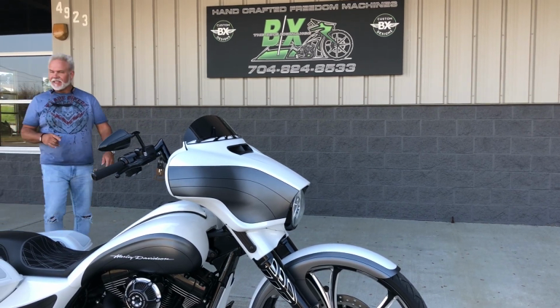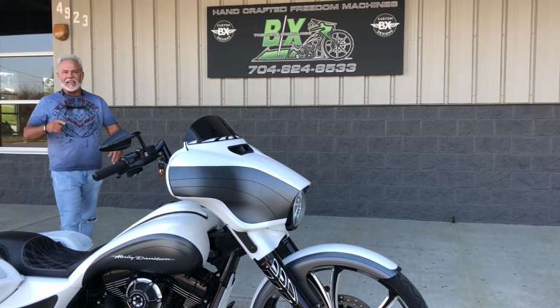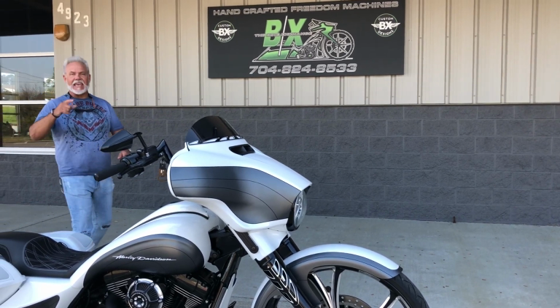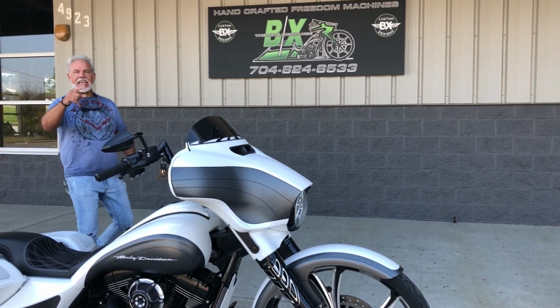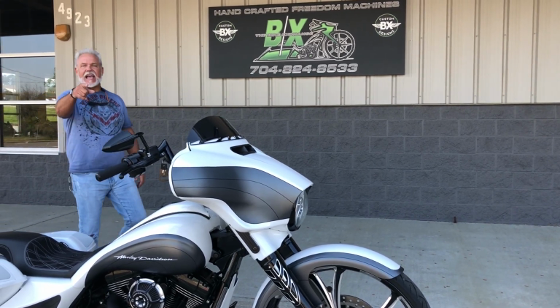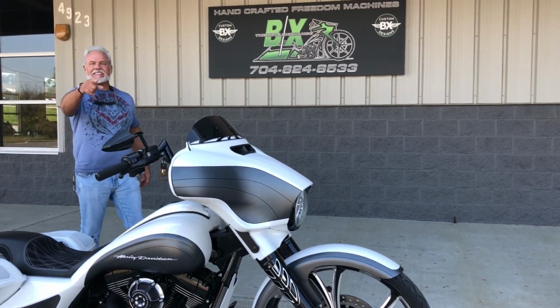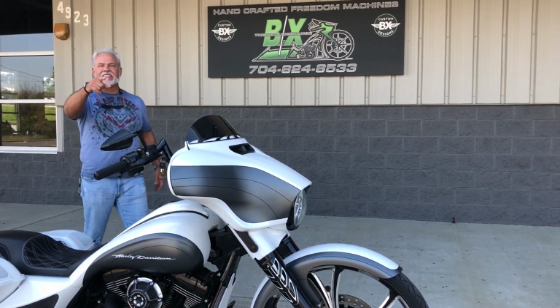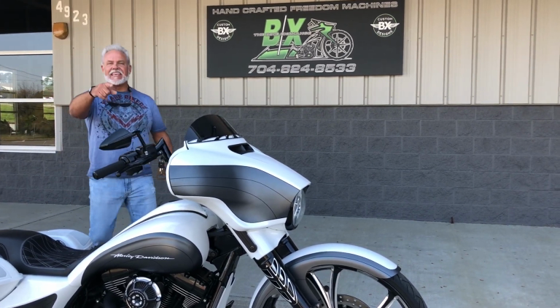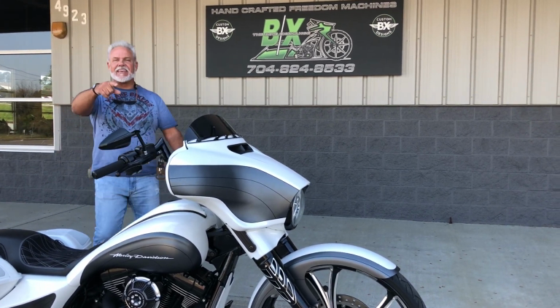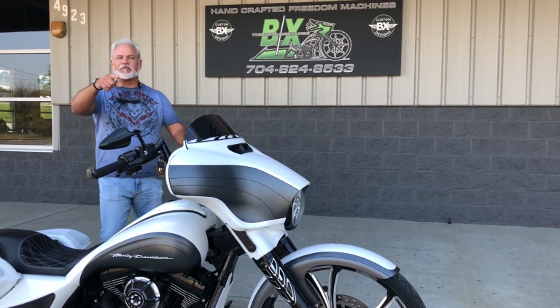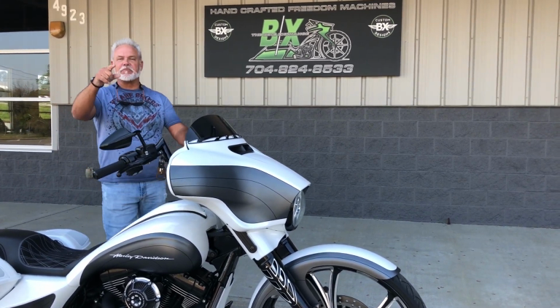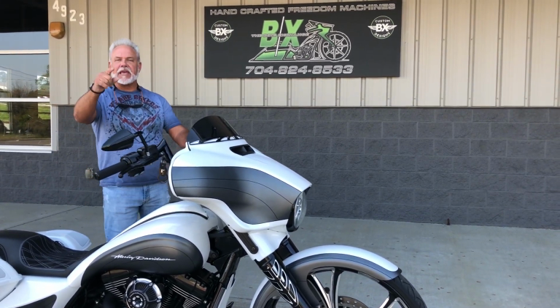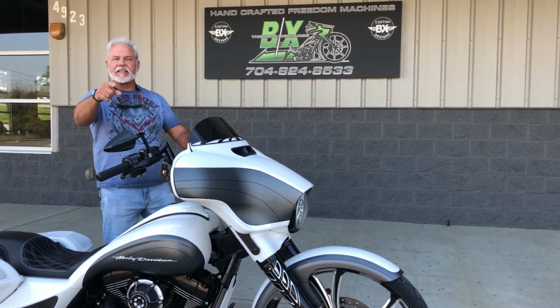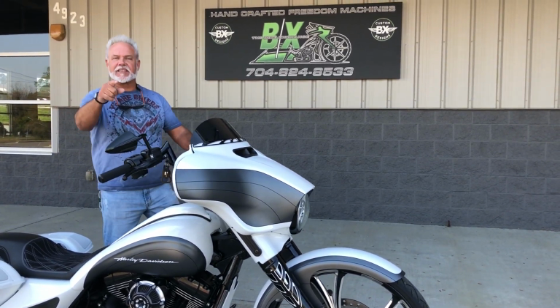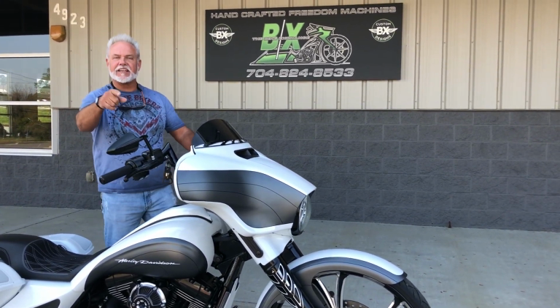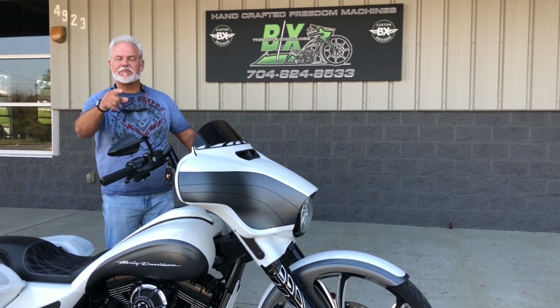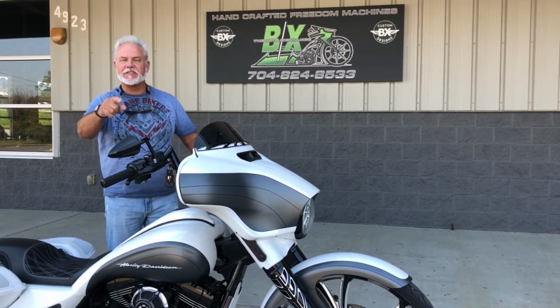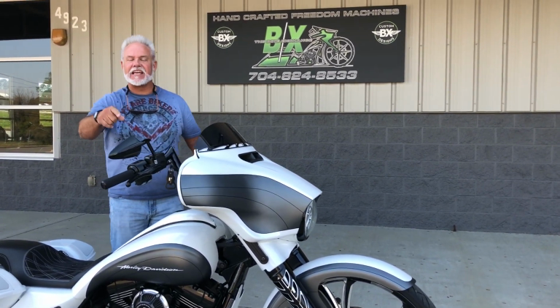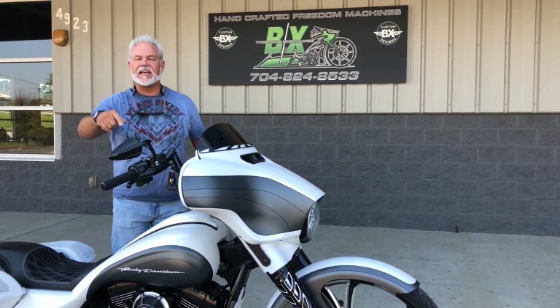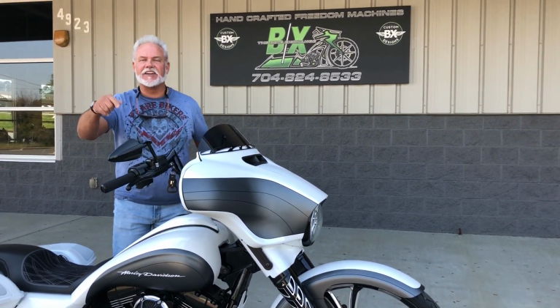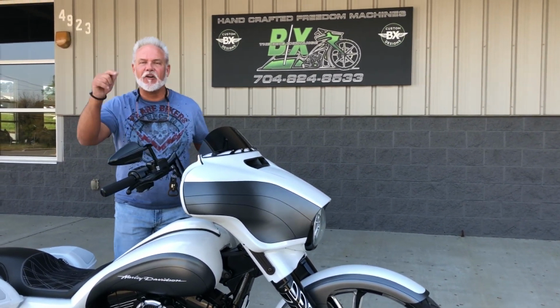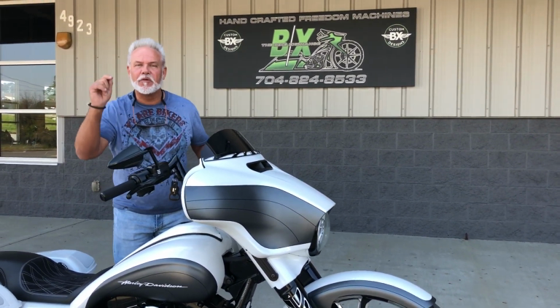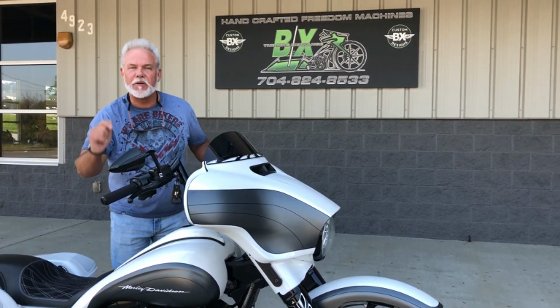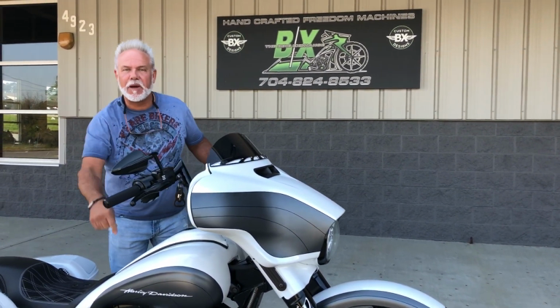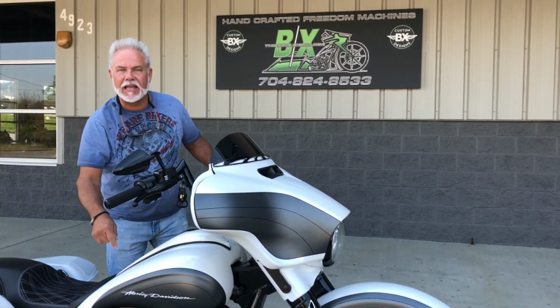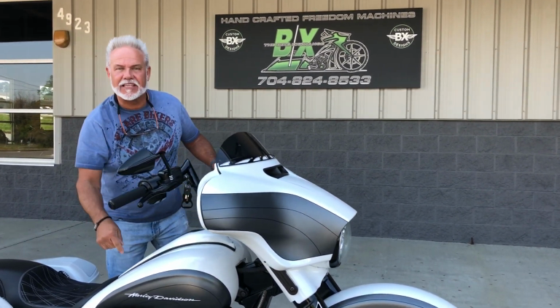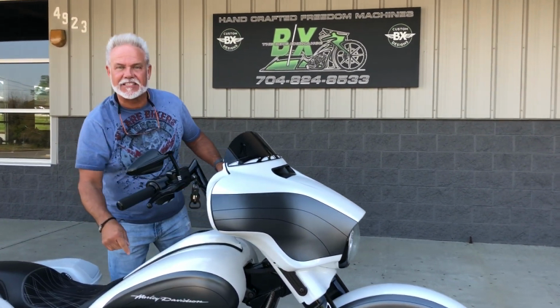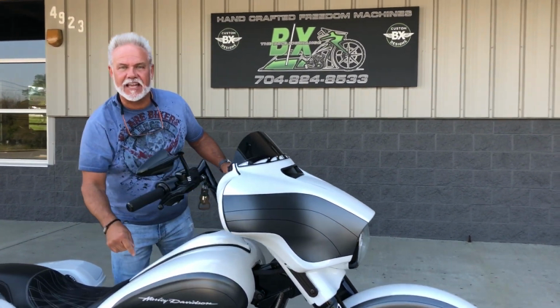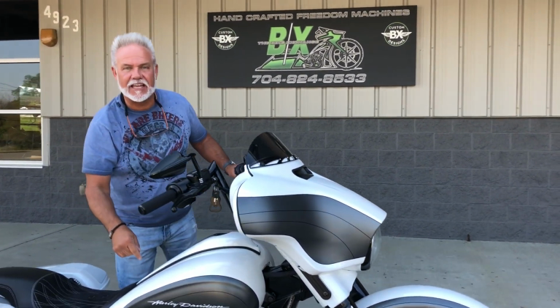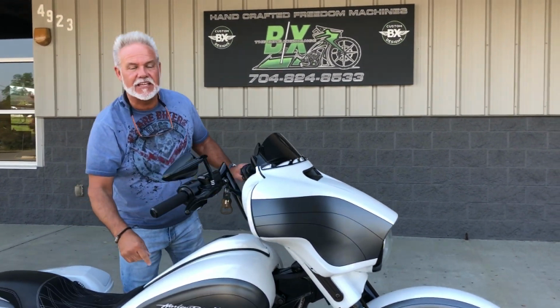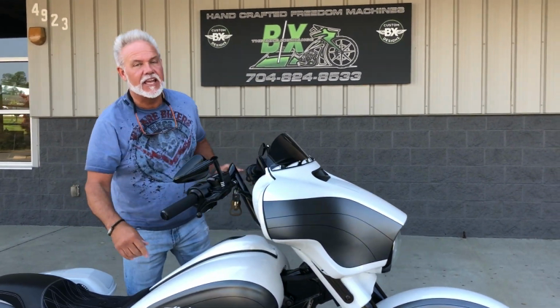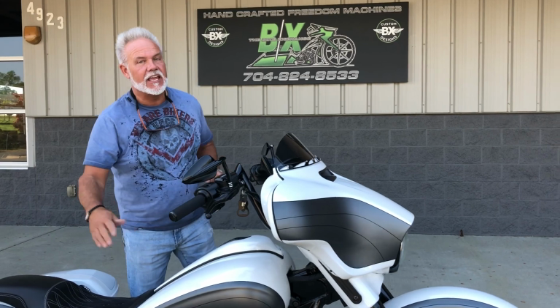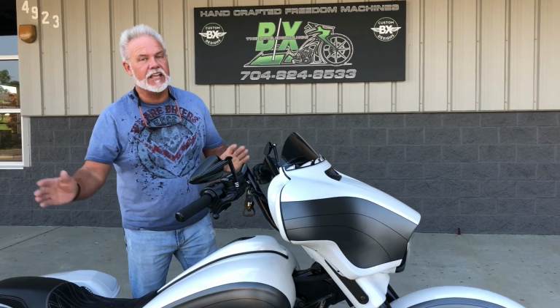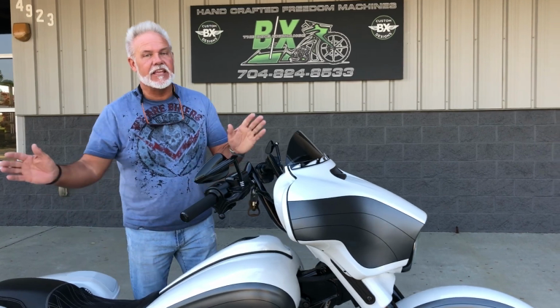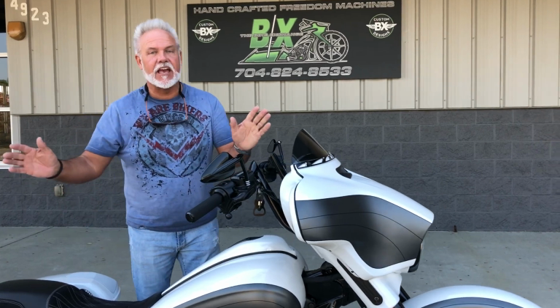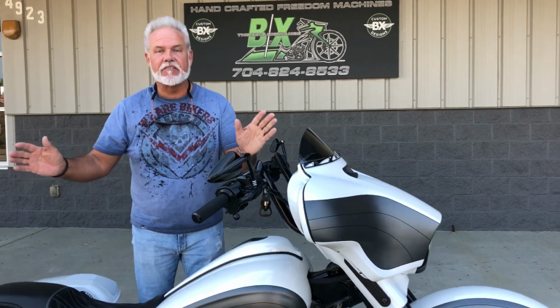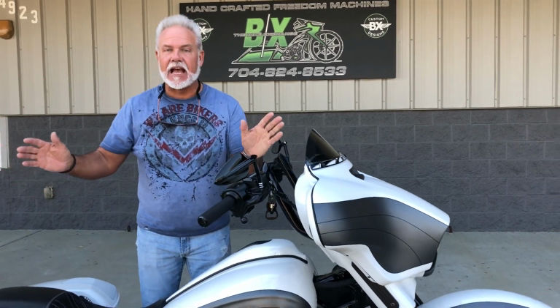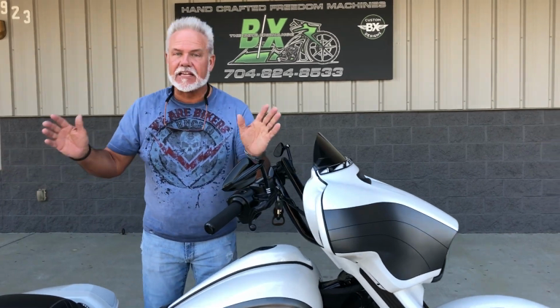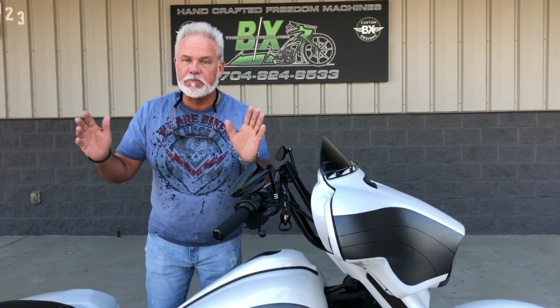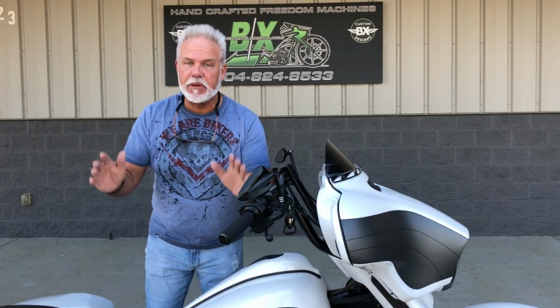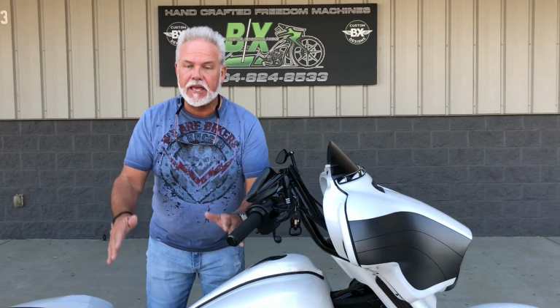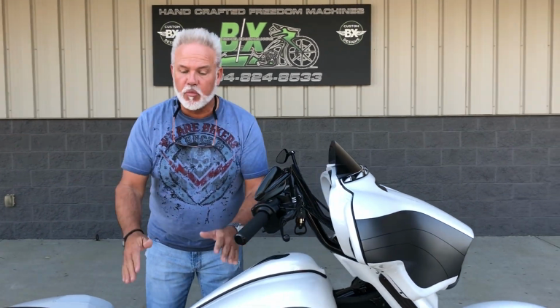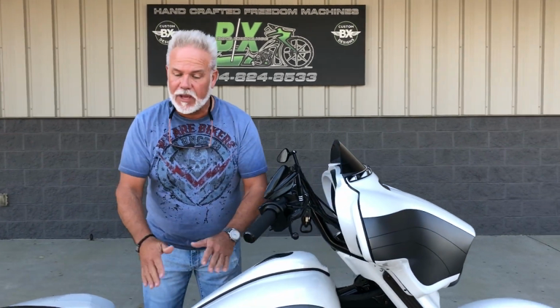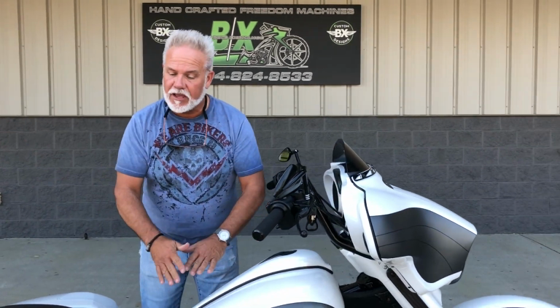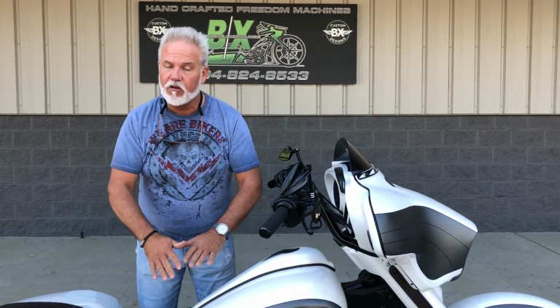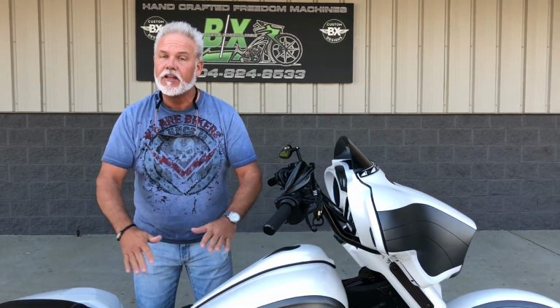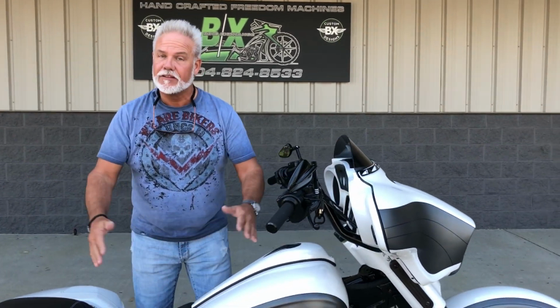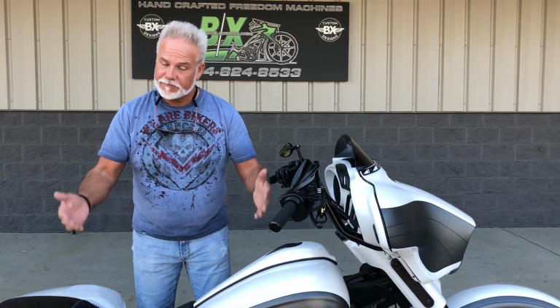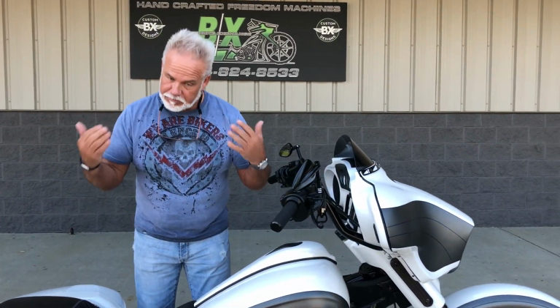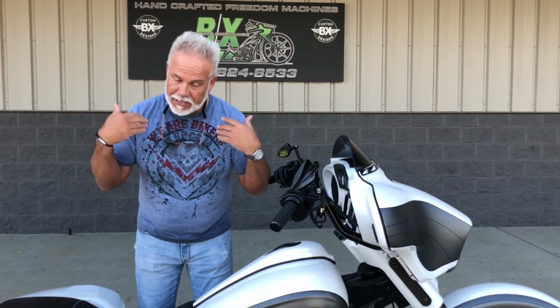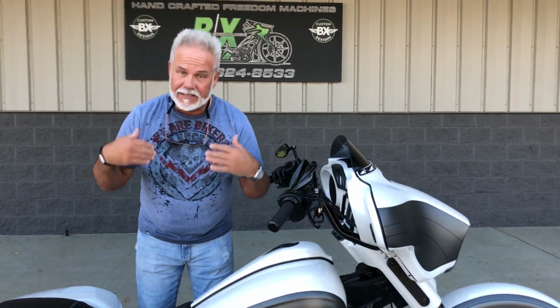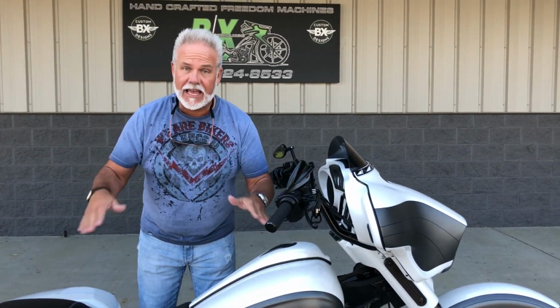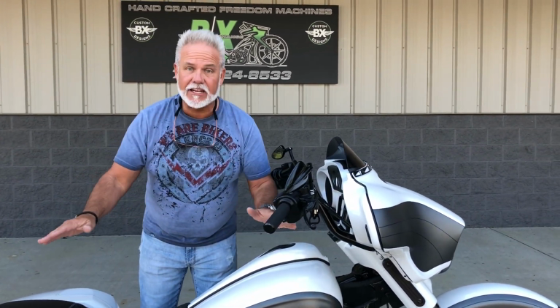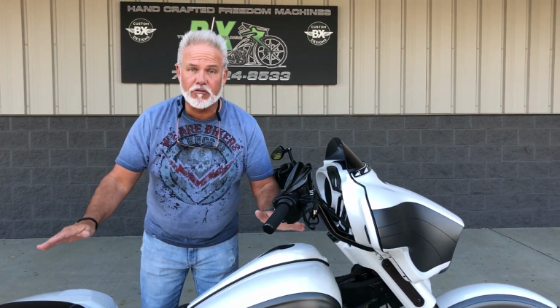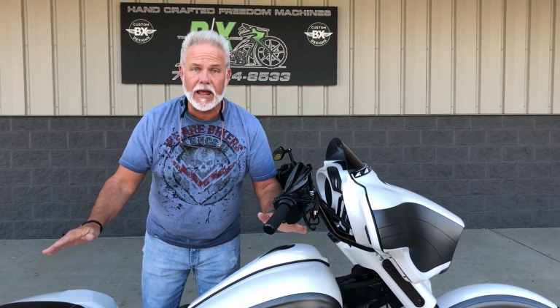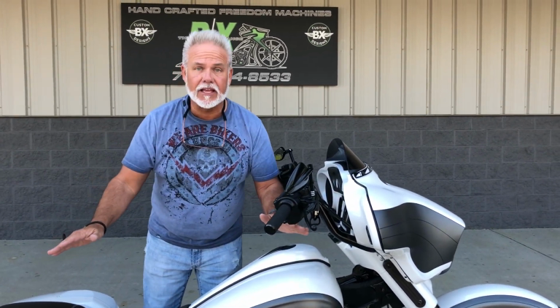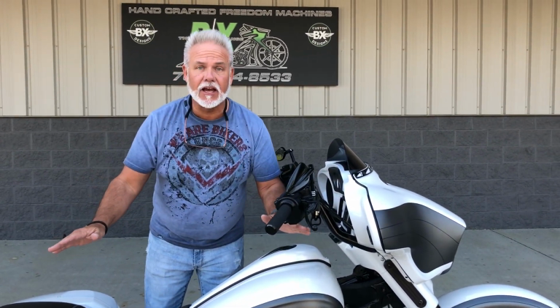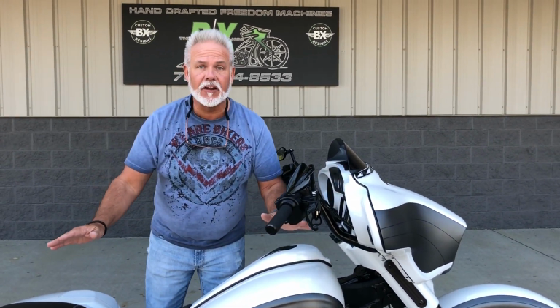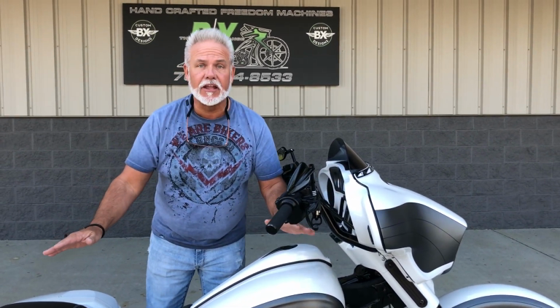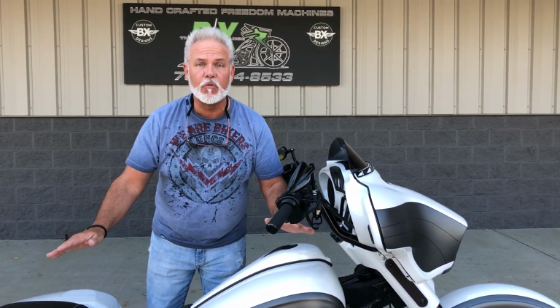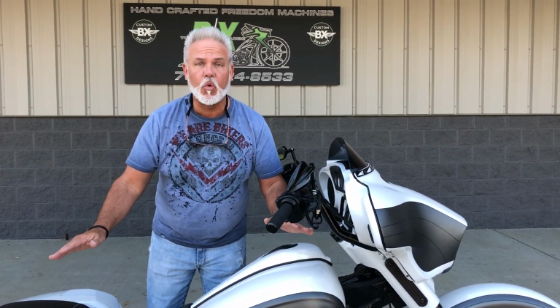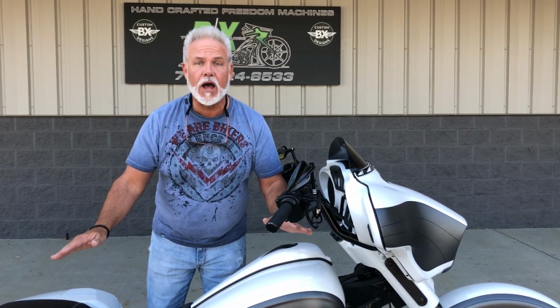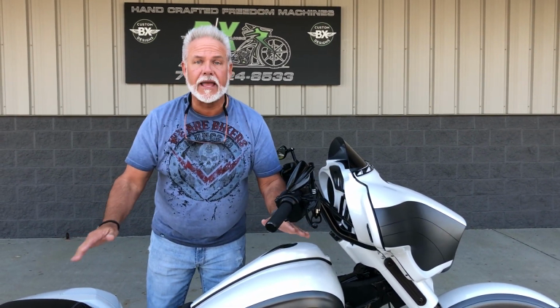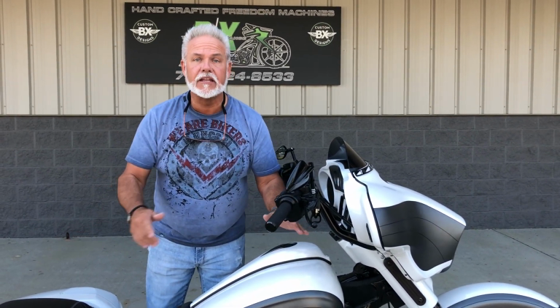Hey guys, Lee Gibbs from BX Custom Designs, home of the Bike Exchange. Here you go guys, big wheel — Big Daddy's right color in white.